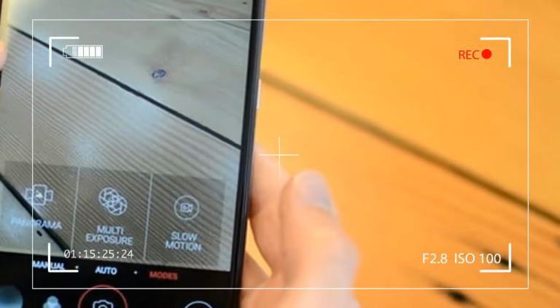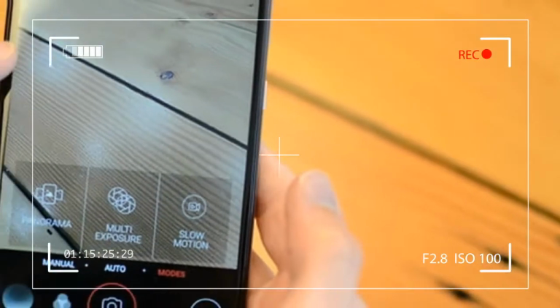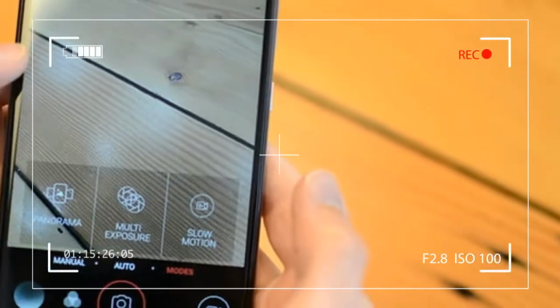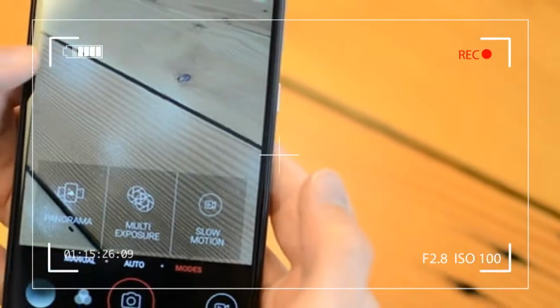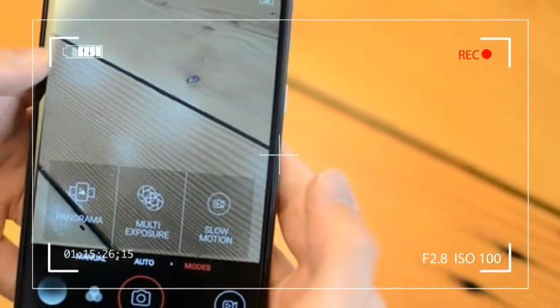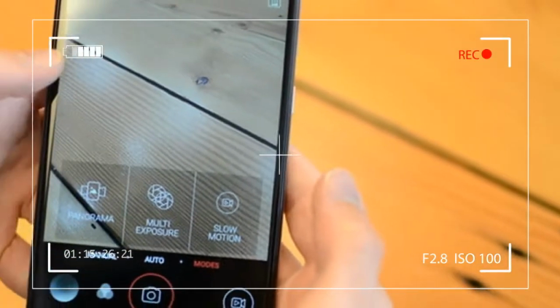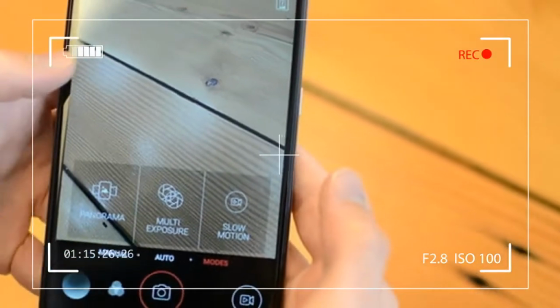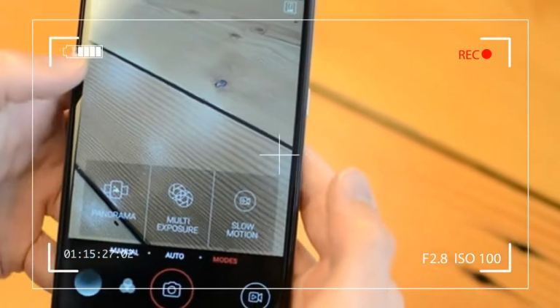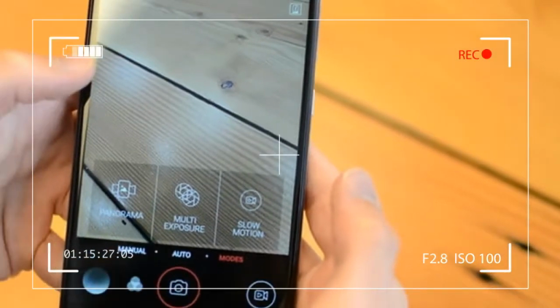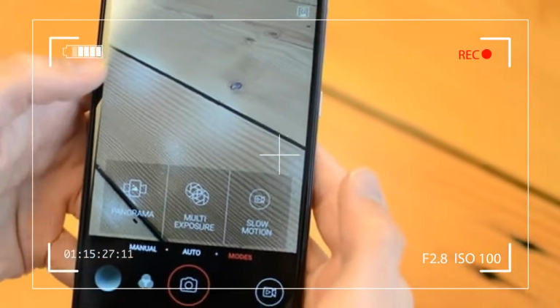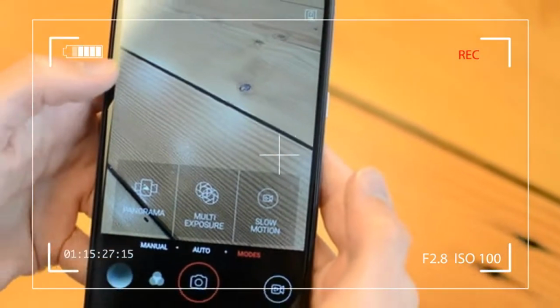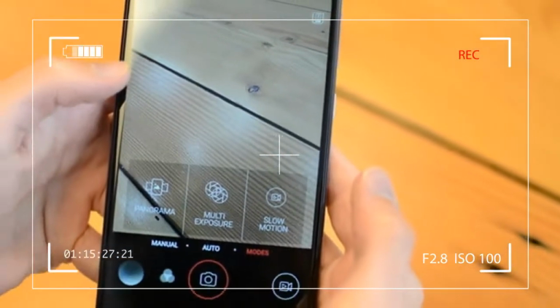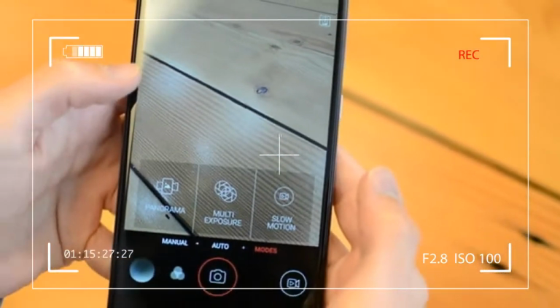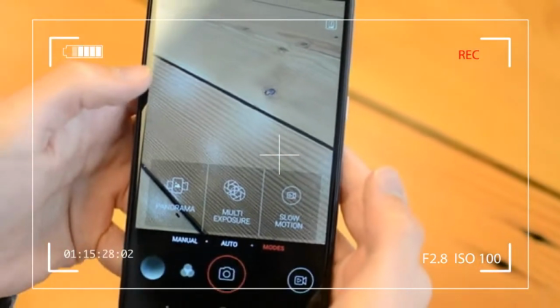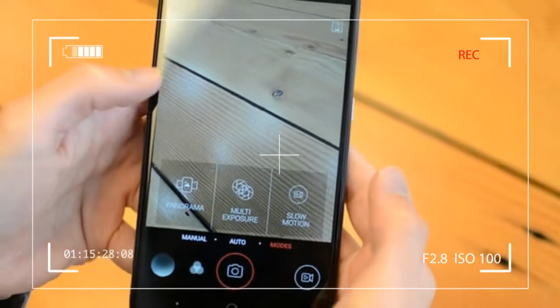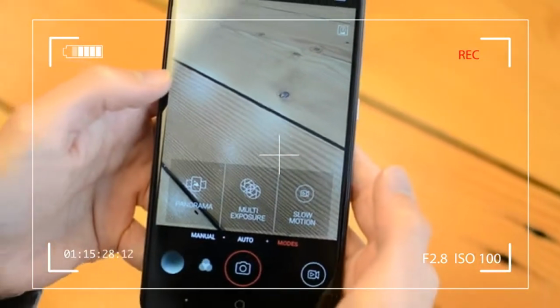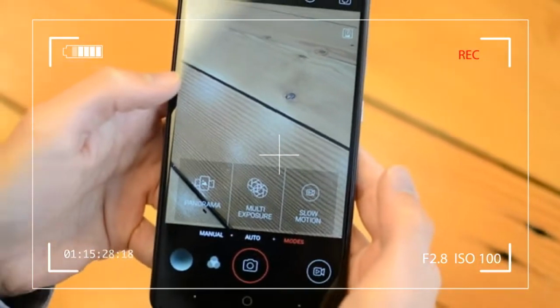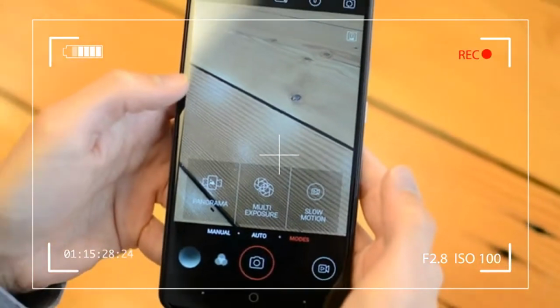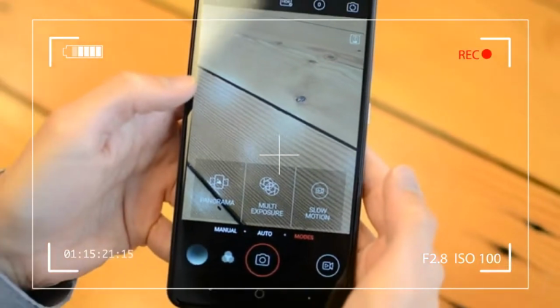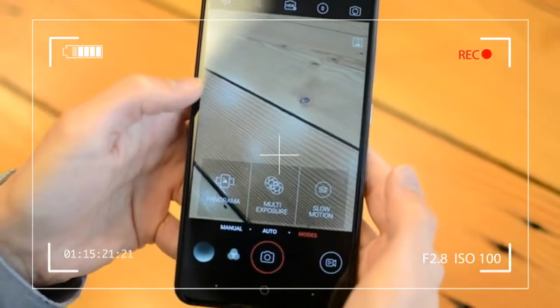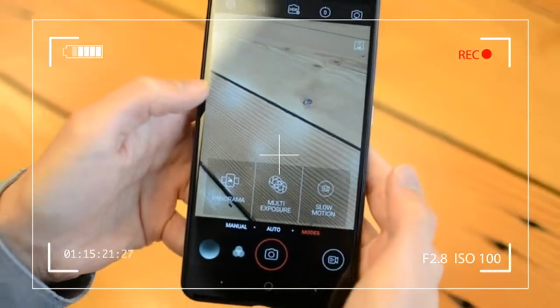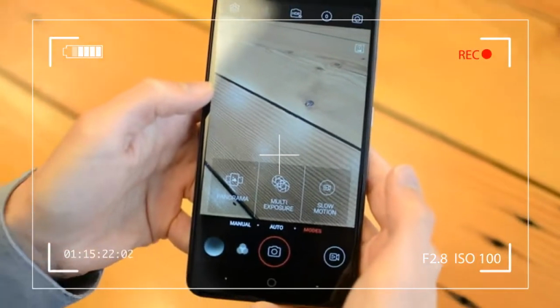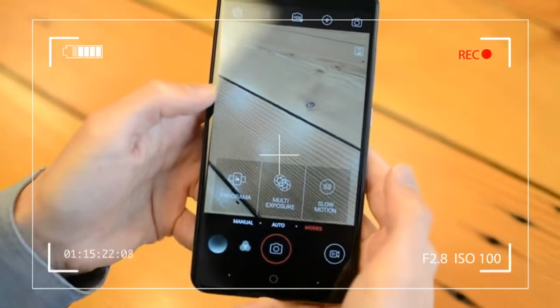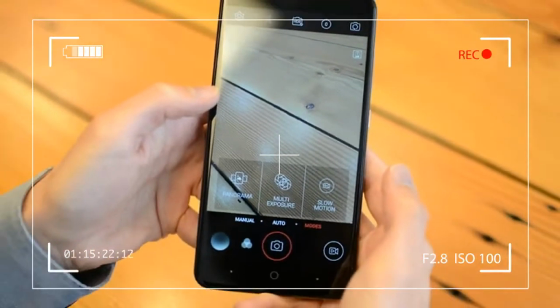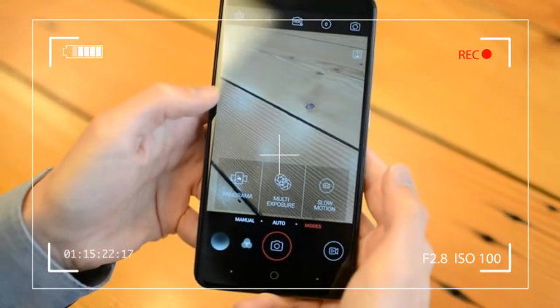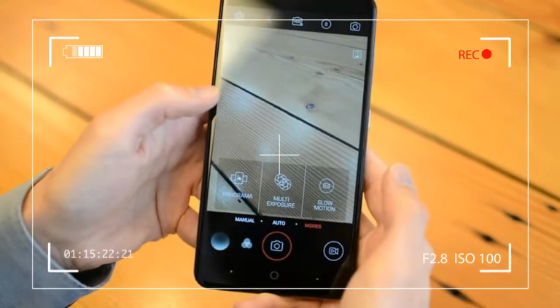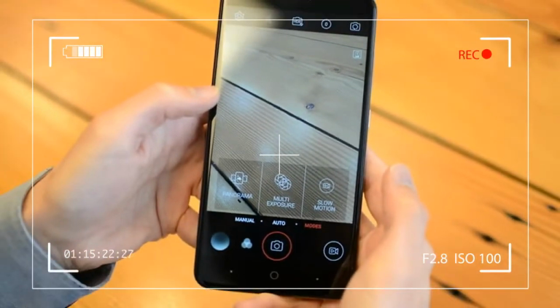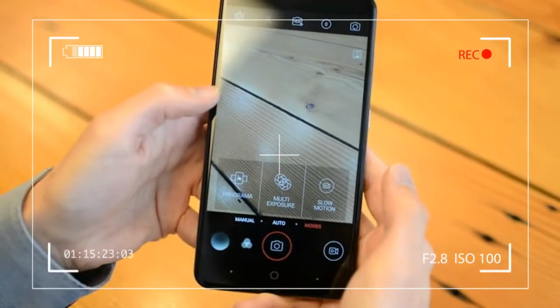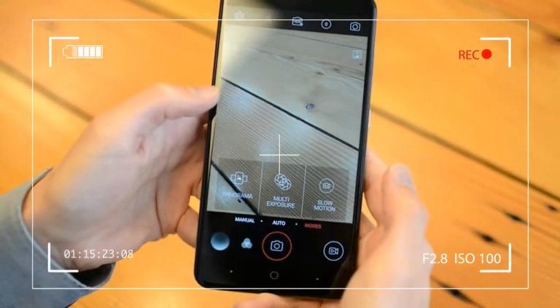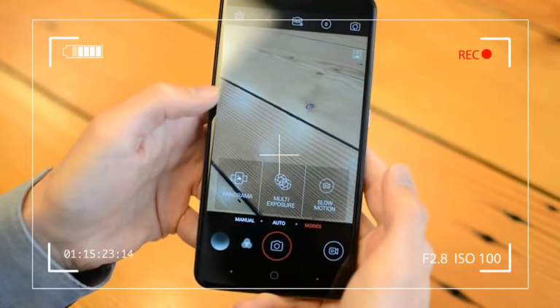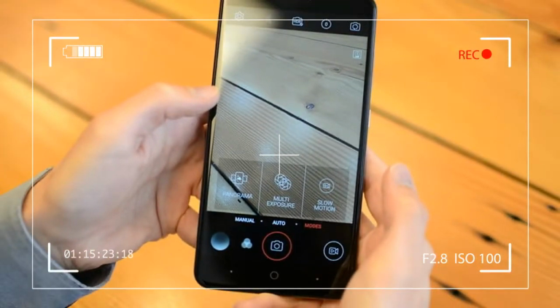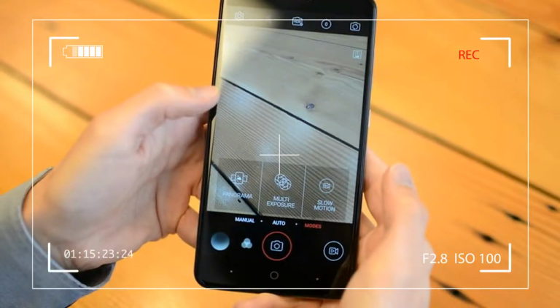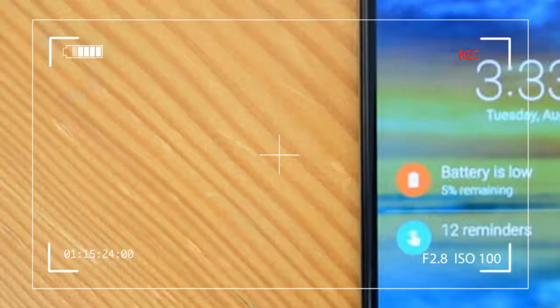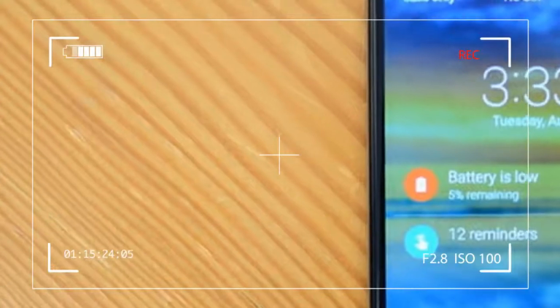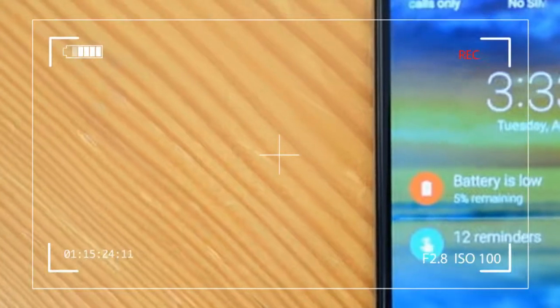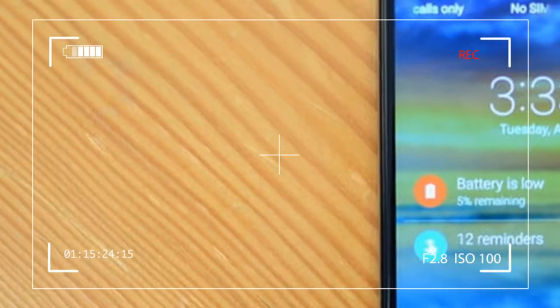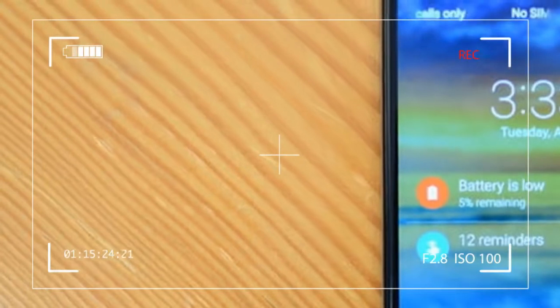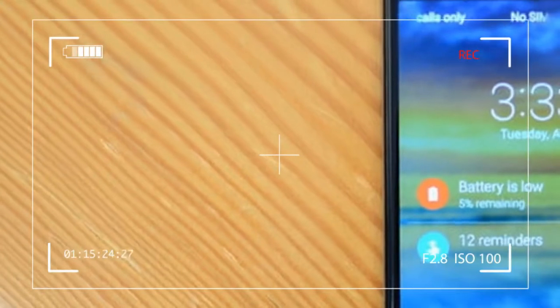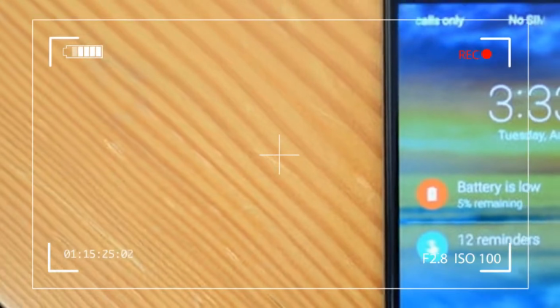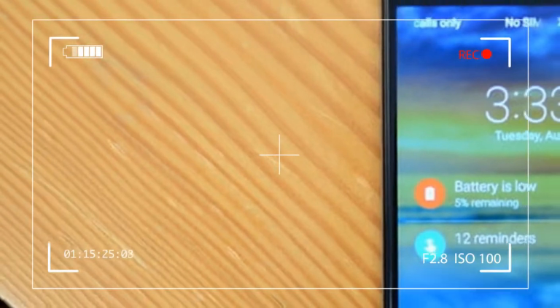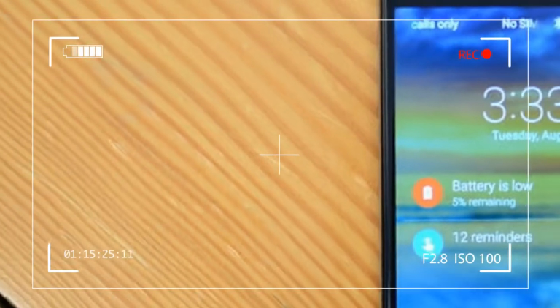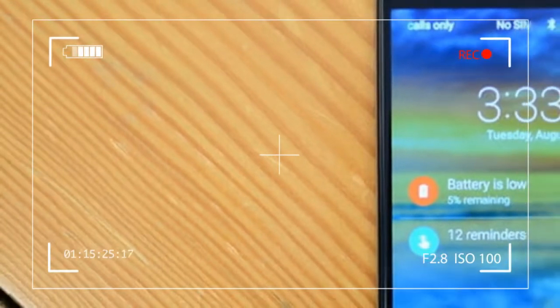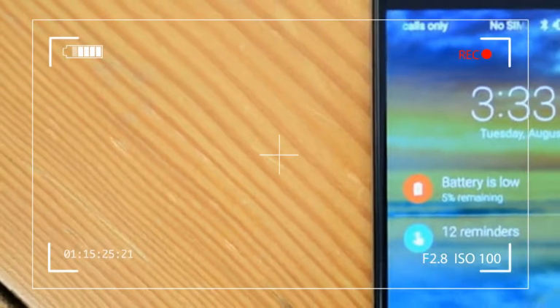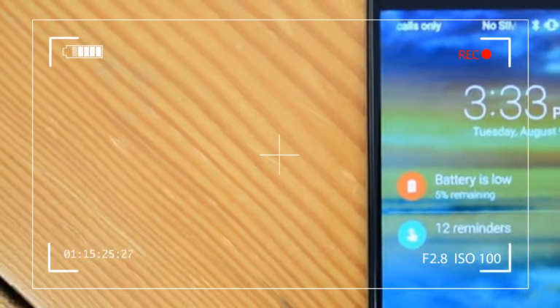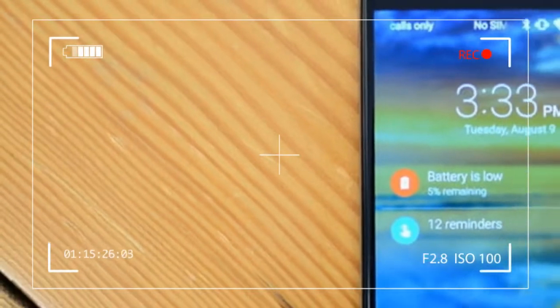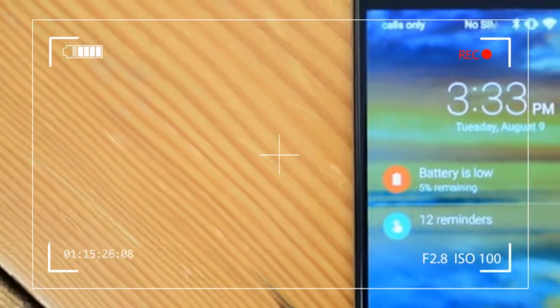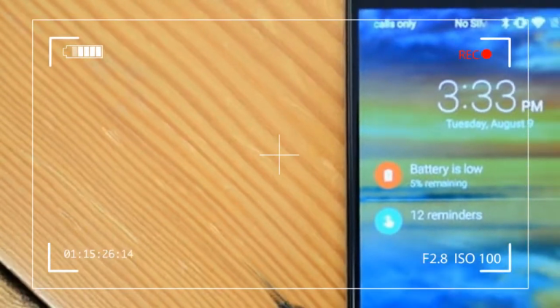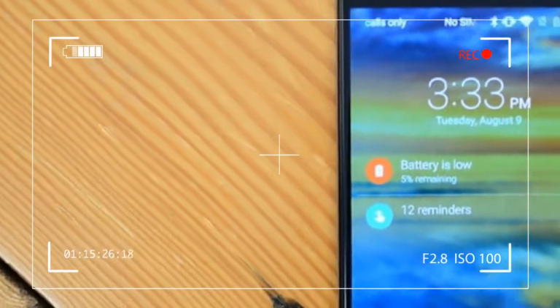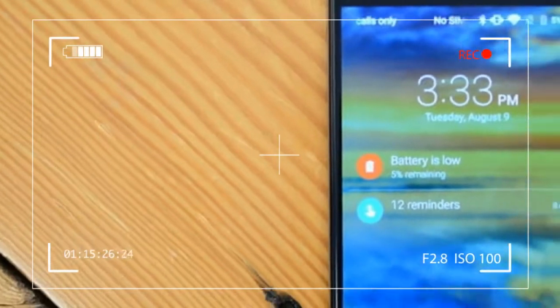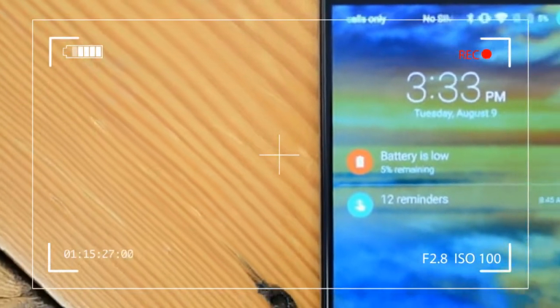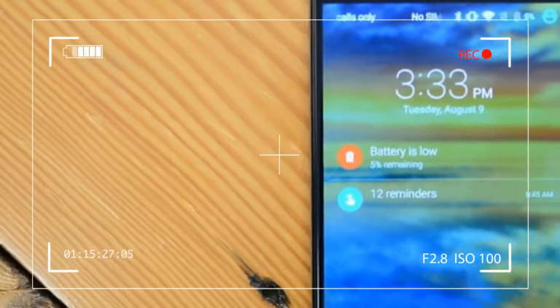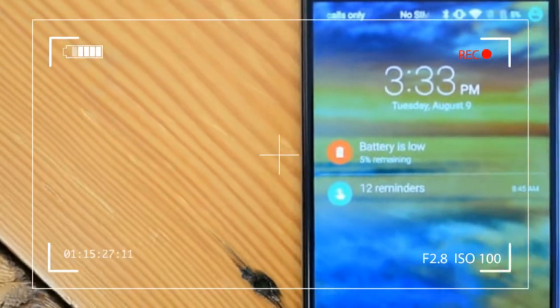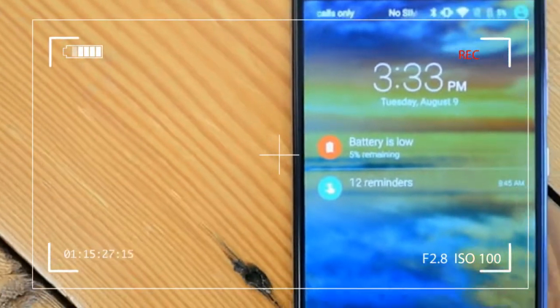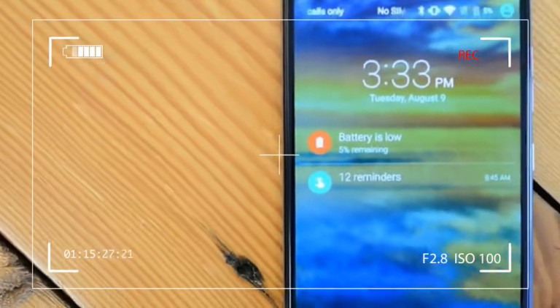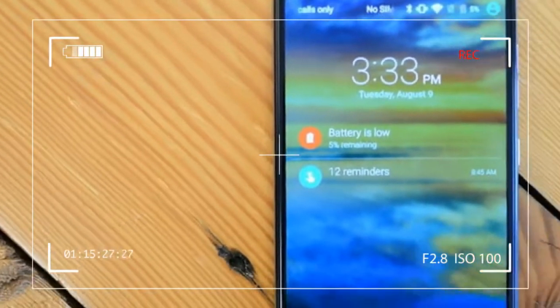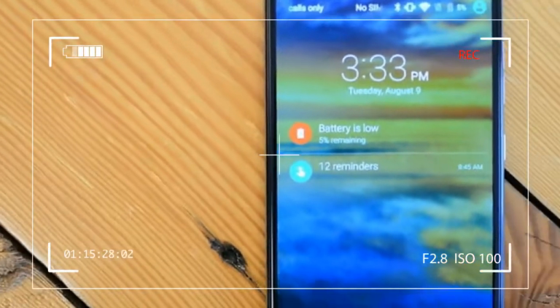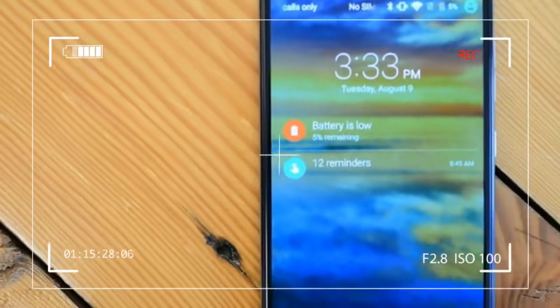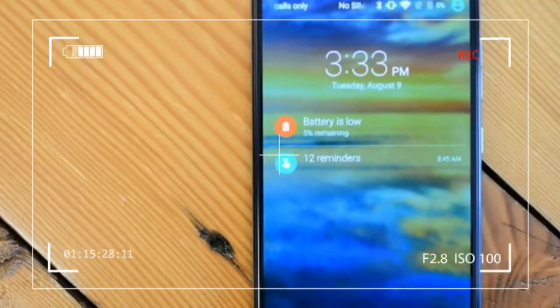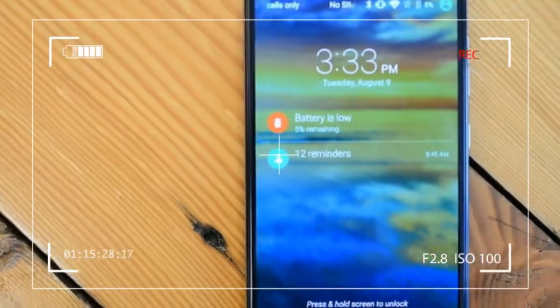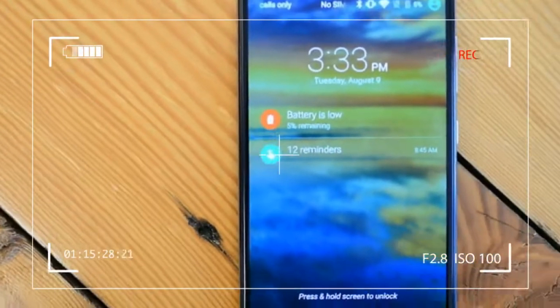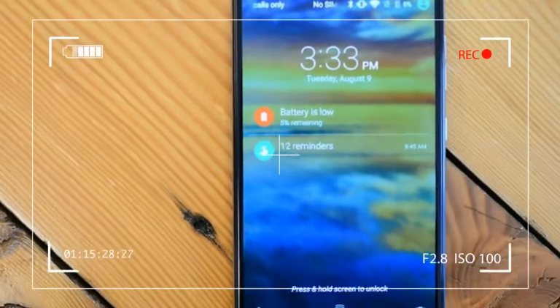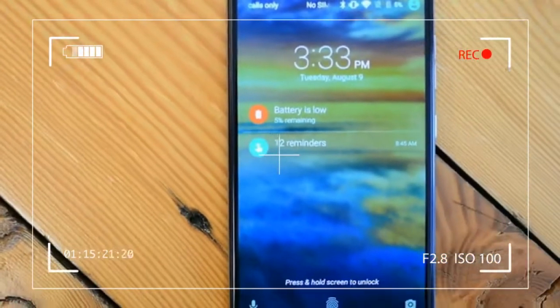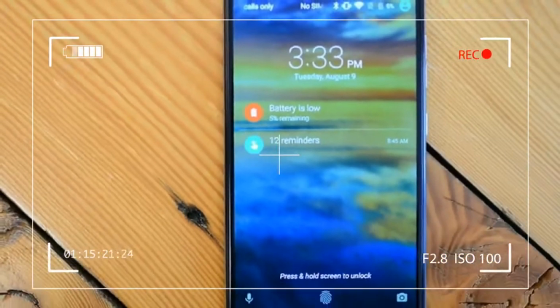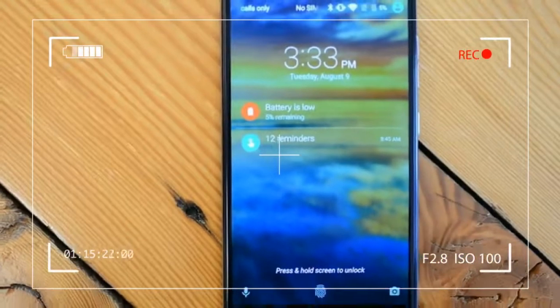That same attention to detail doesn't extend to the rest of the Pro's front side. Its earpiece...